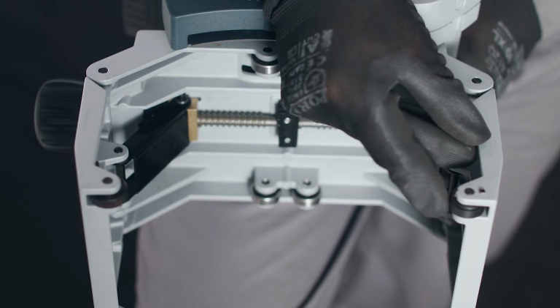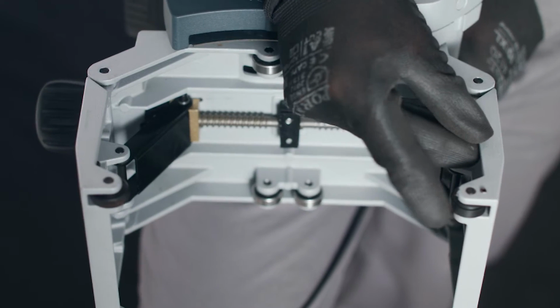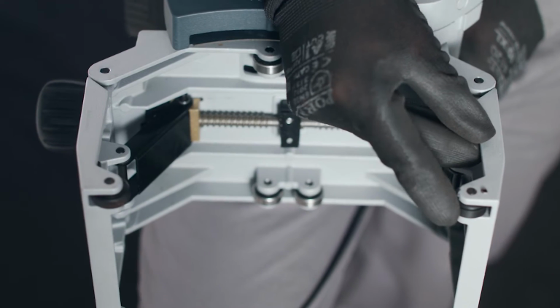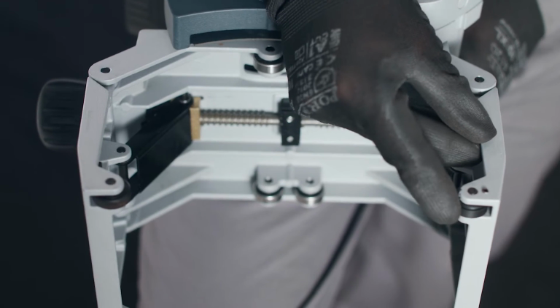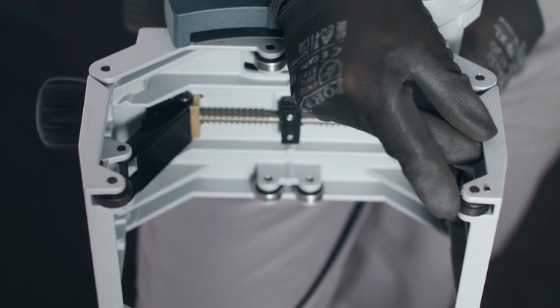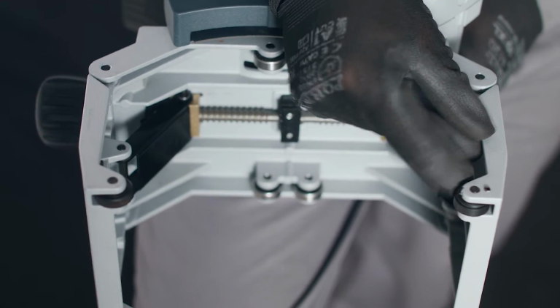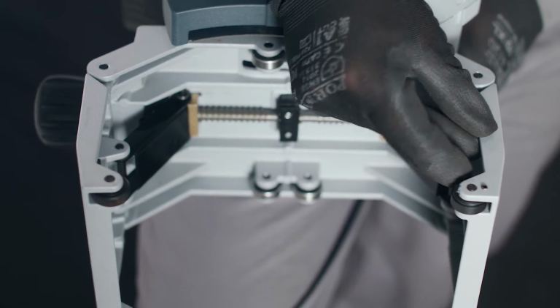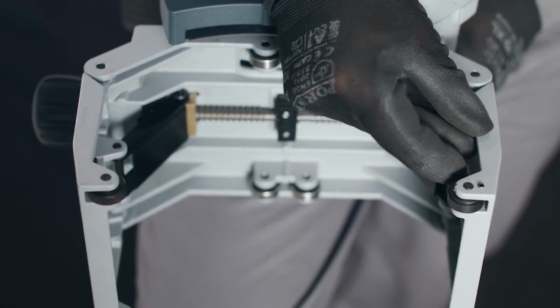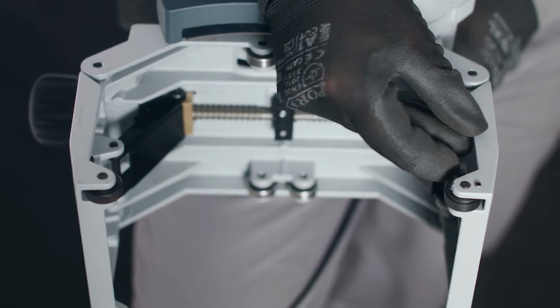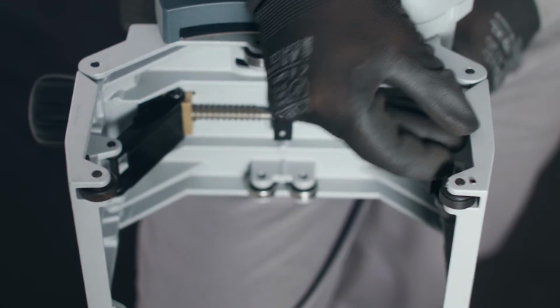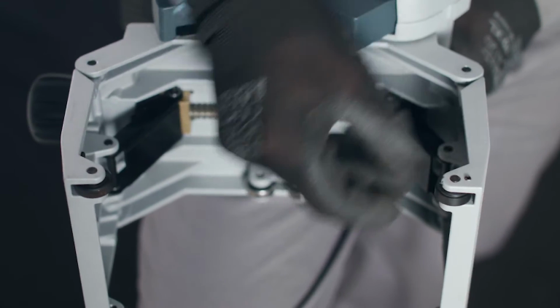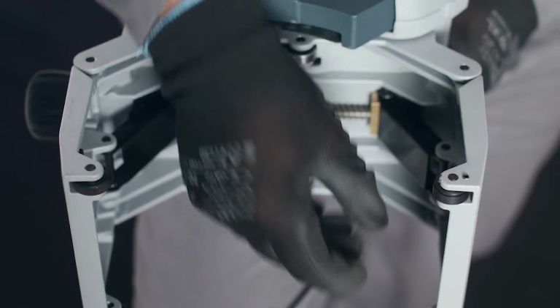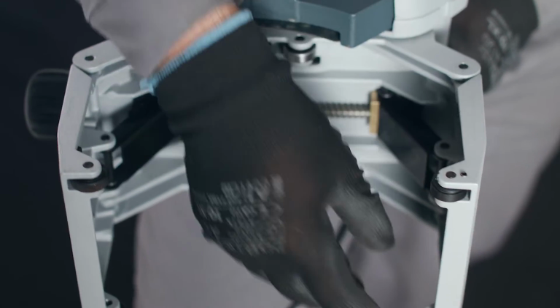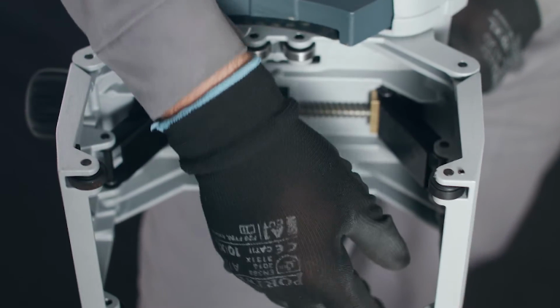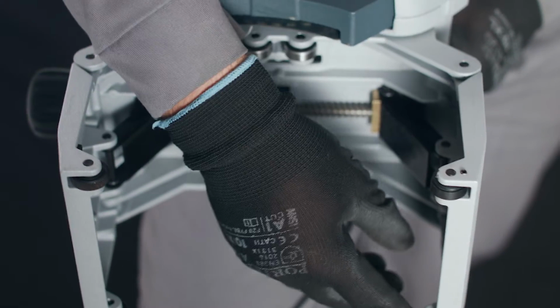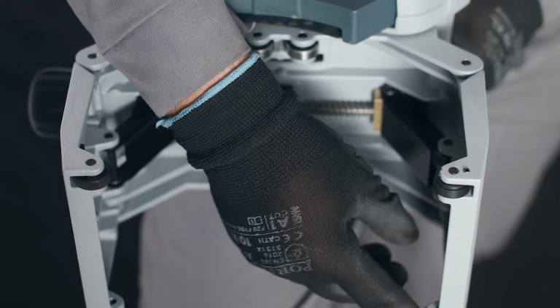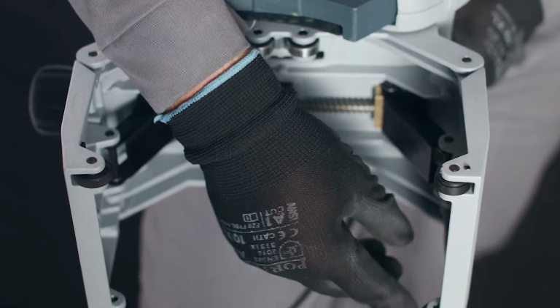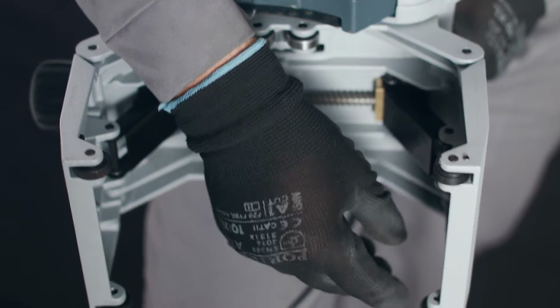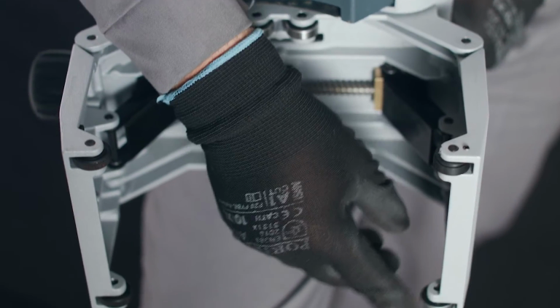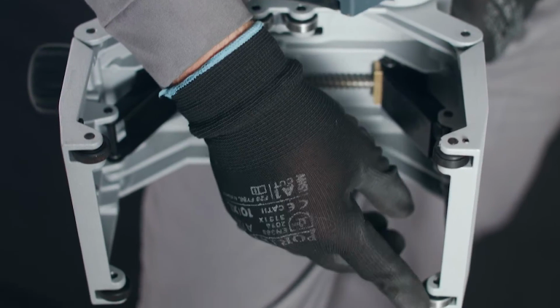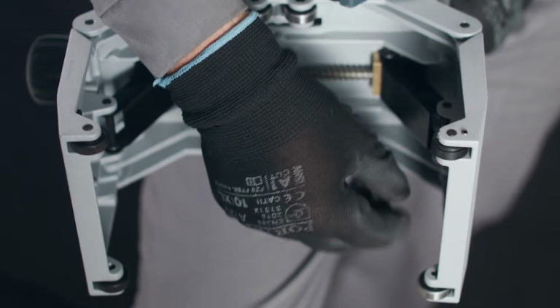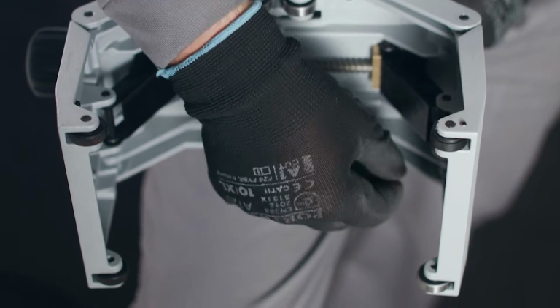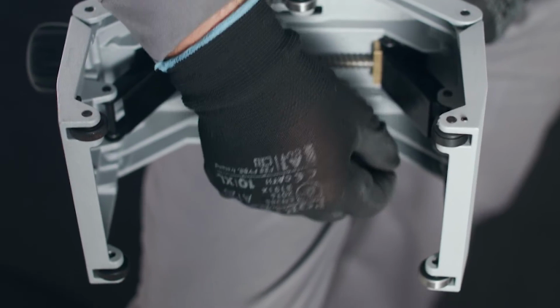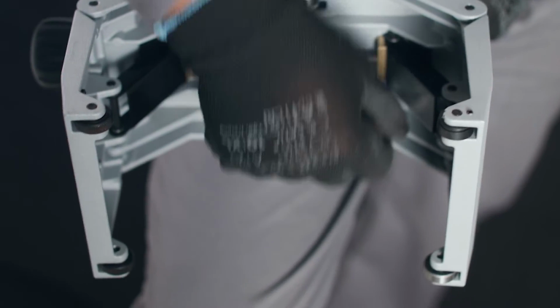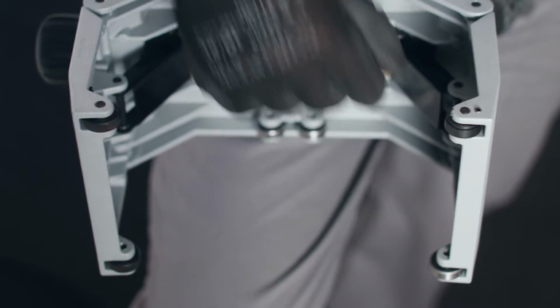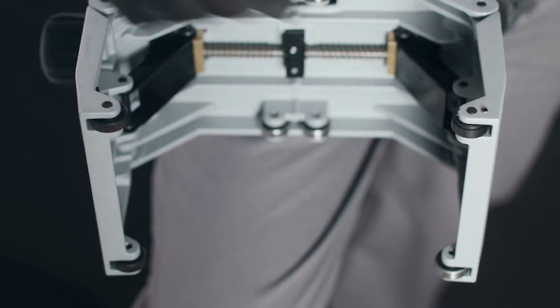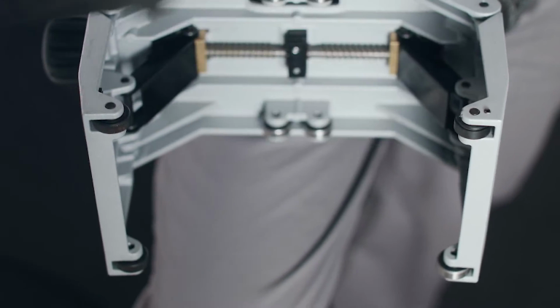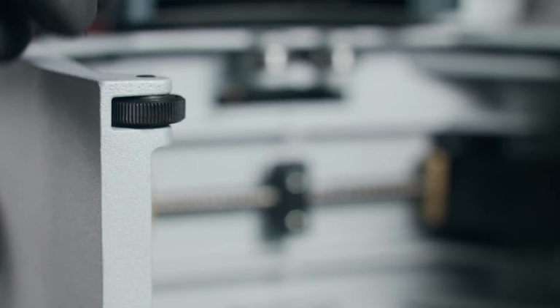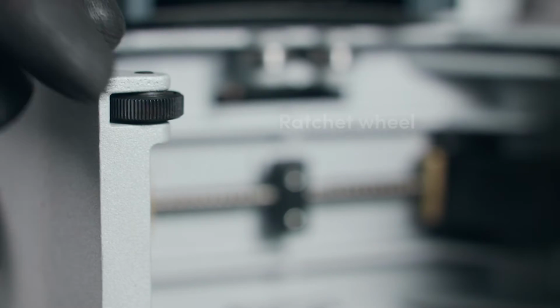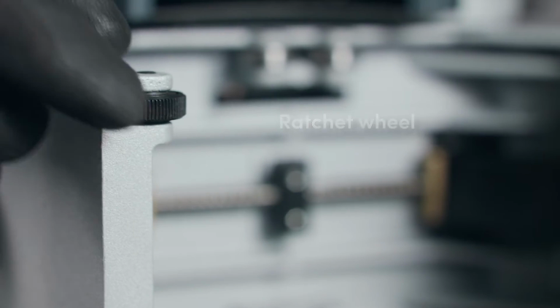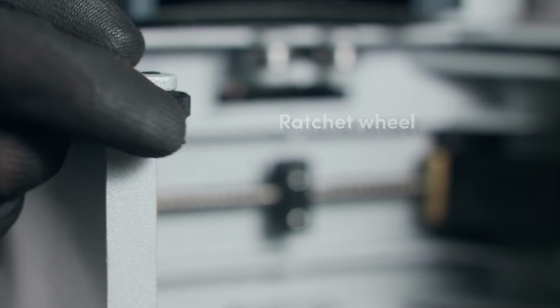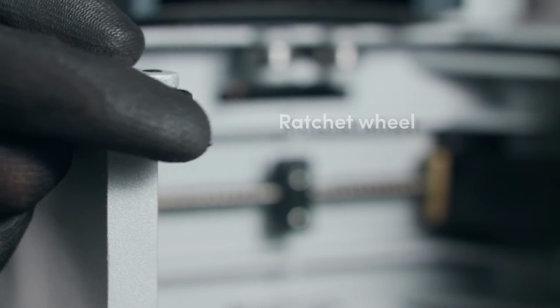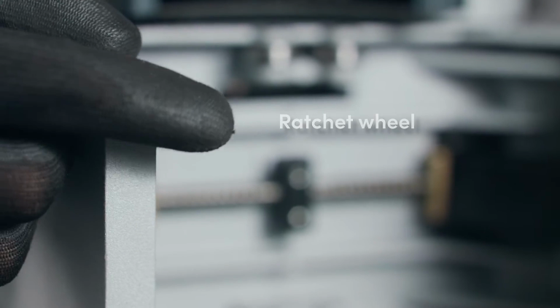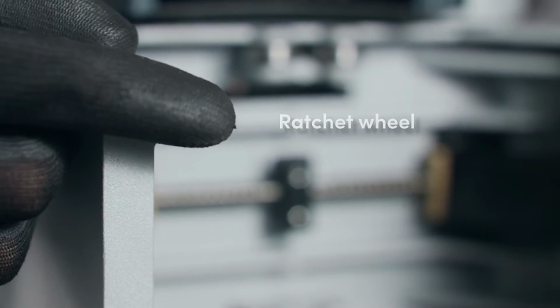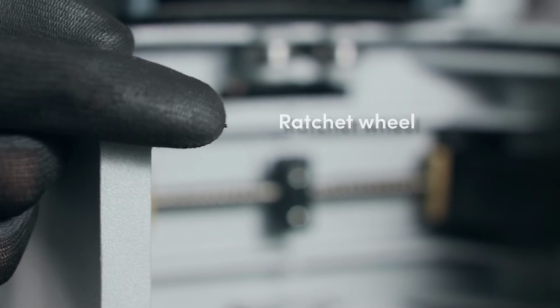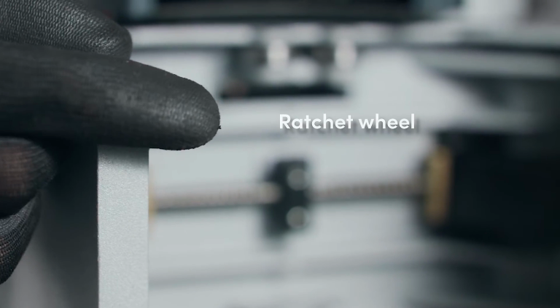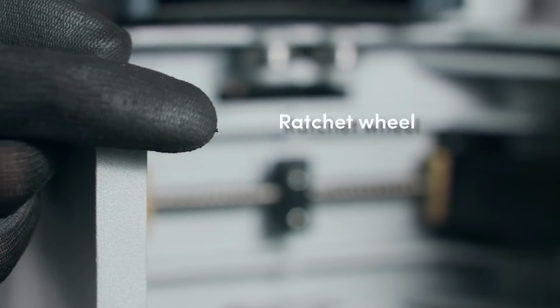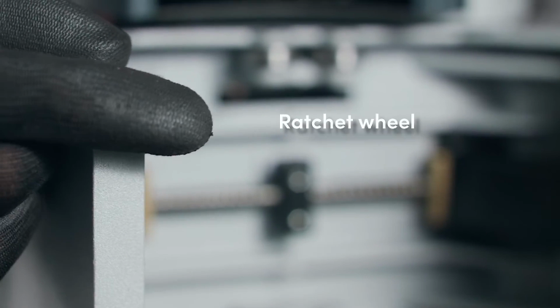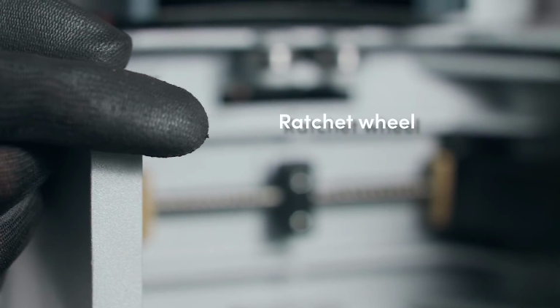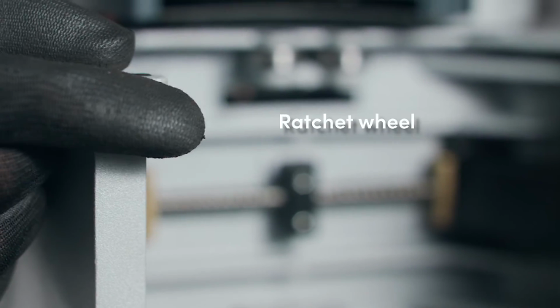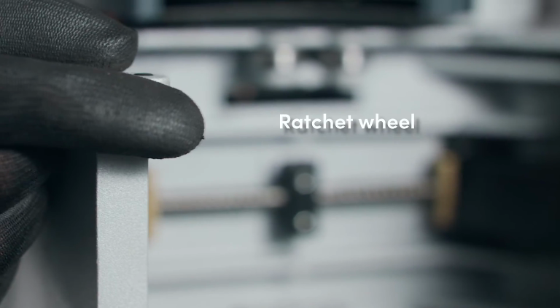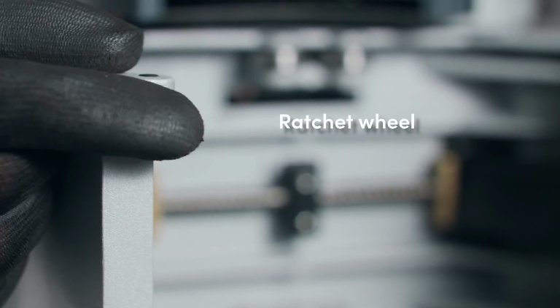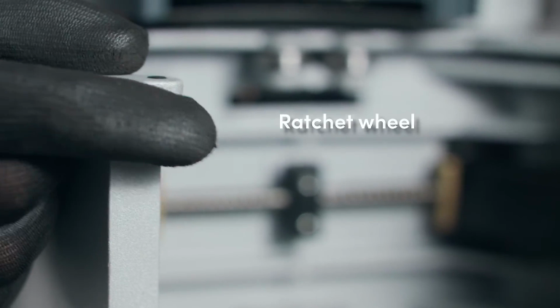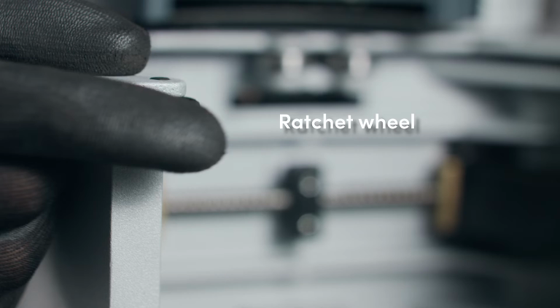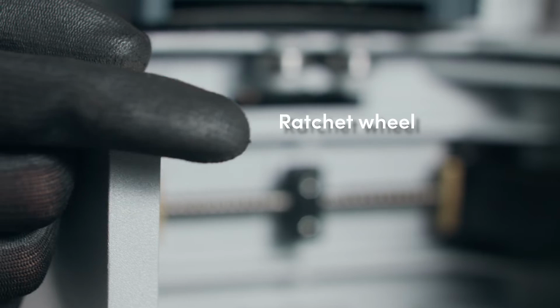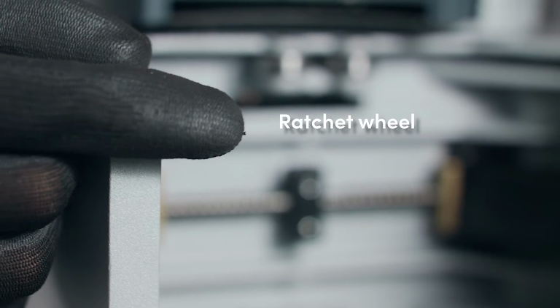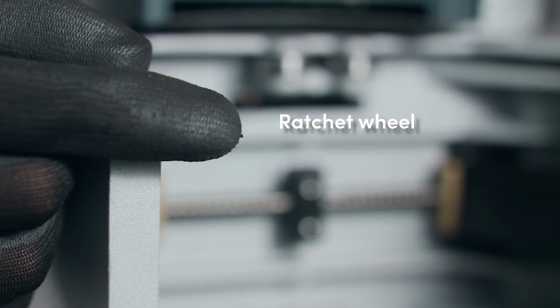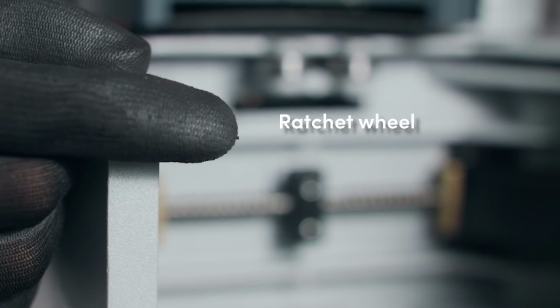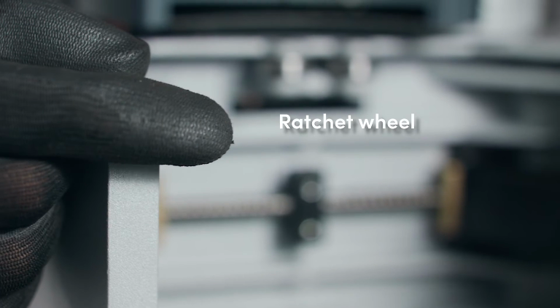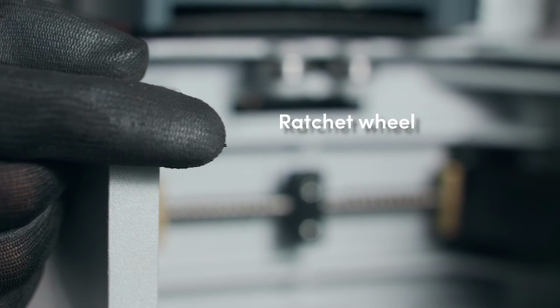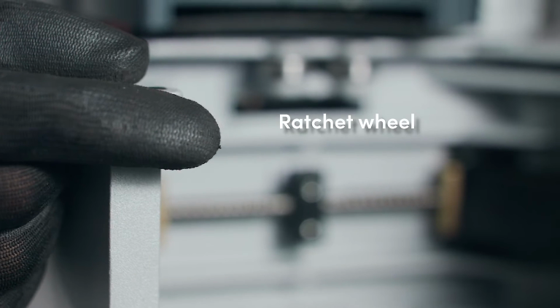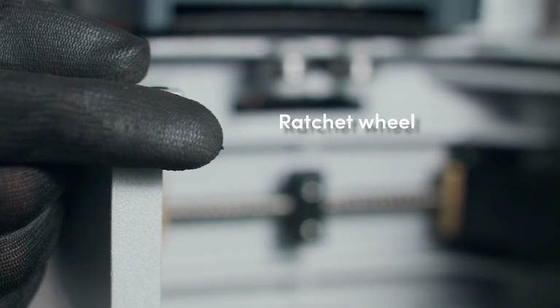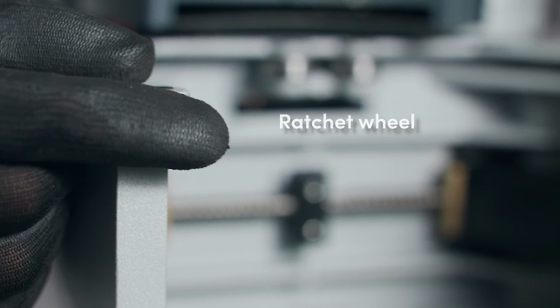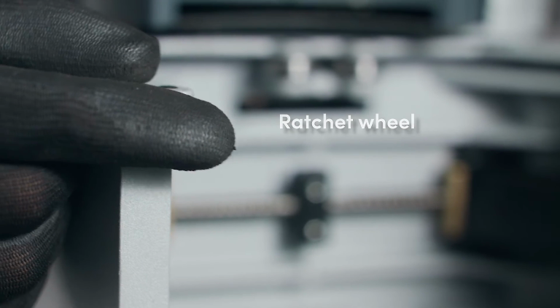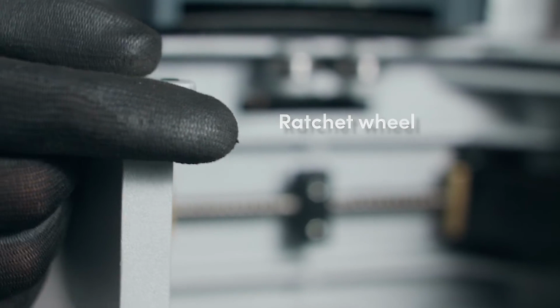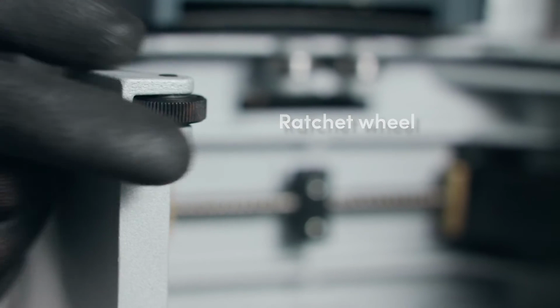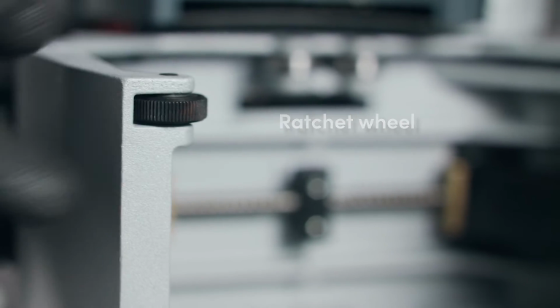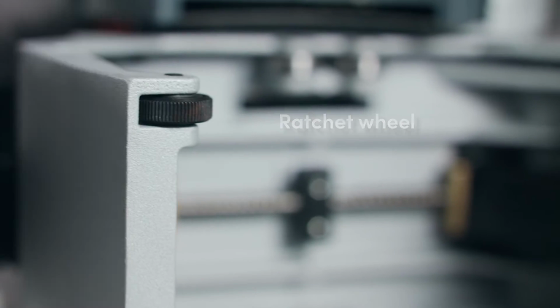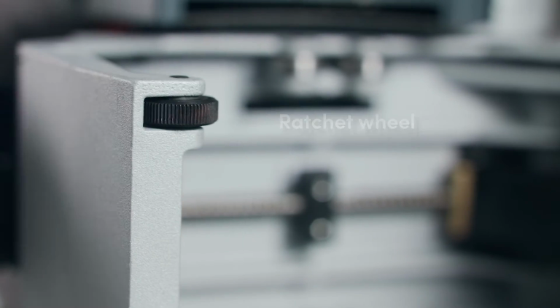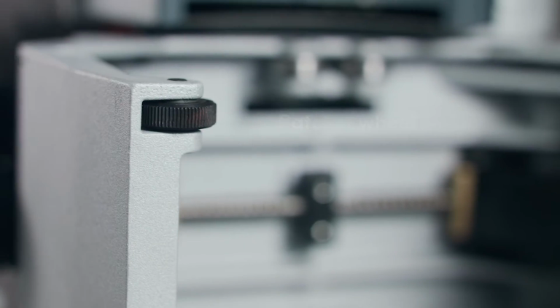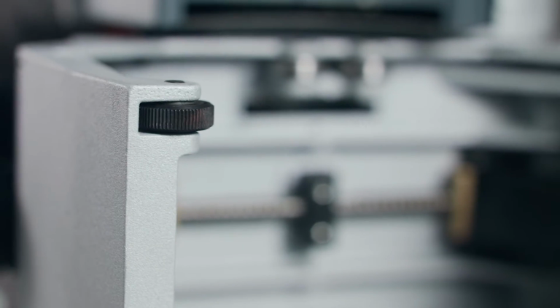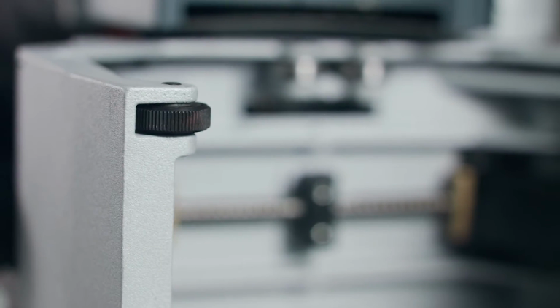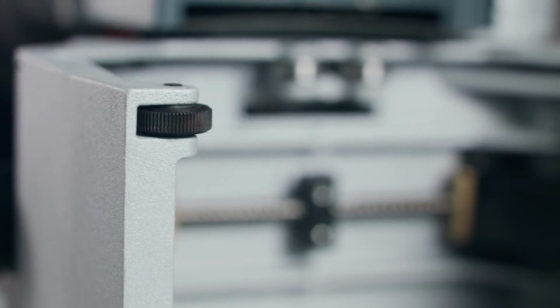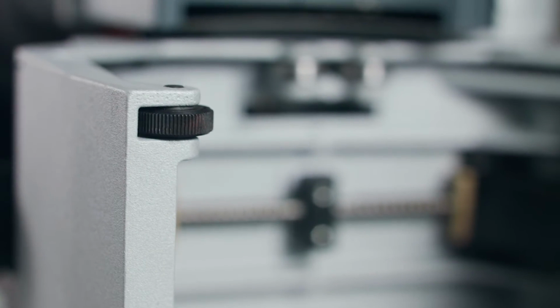X-Act saws have two ratchet wheels which allow the saw to rotate only one way. Check the ratchet function before making the cut.